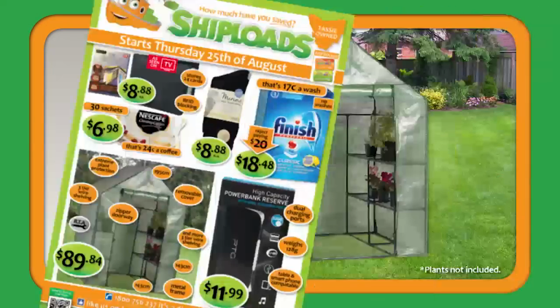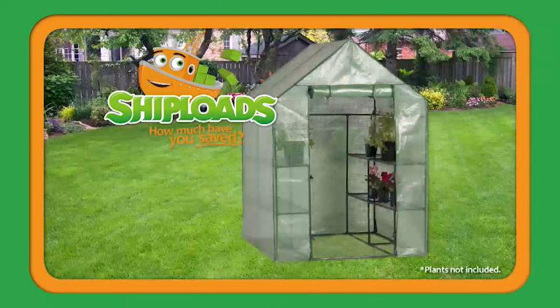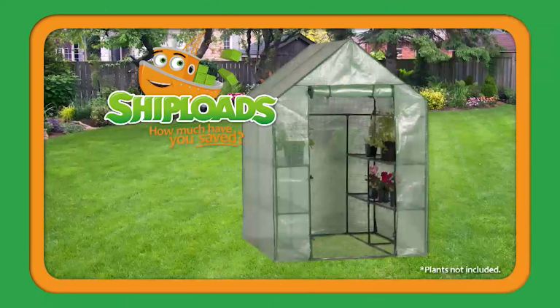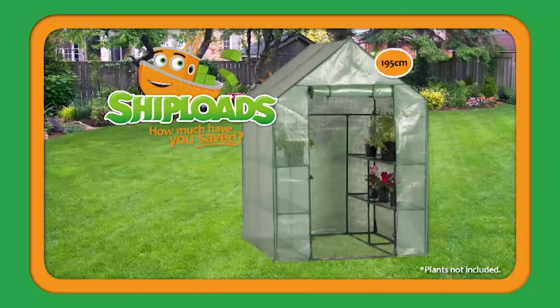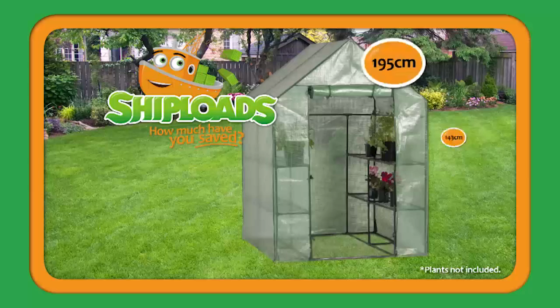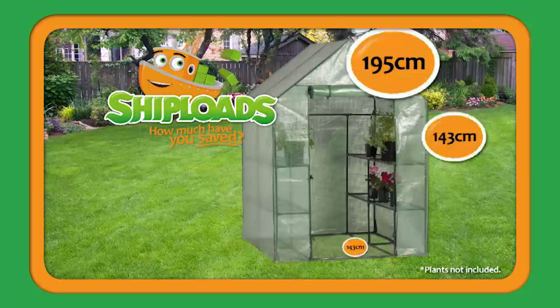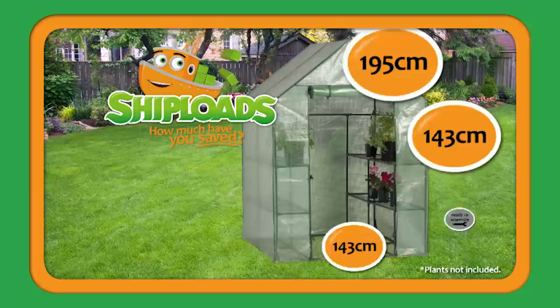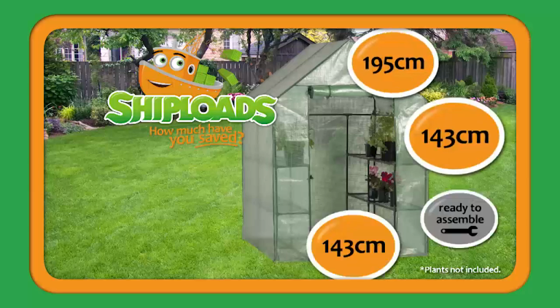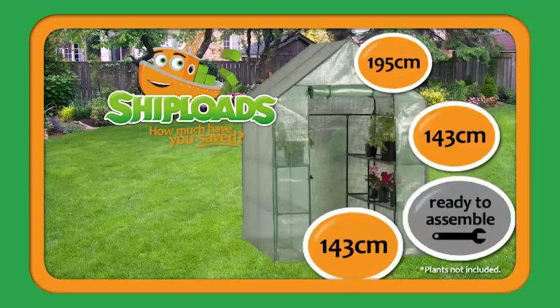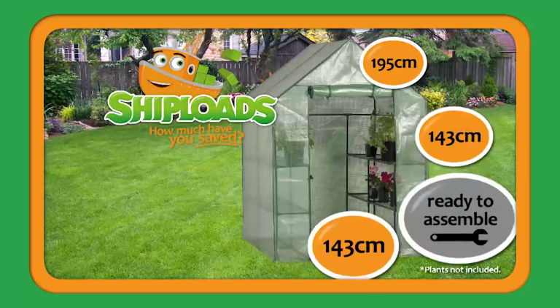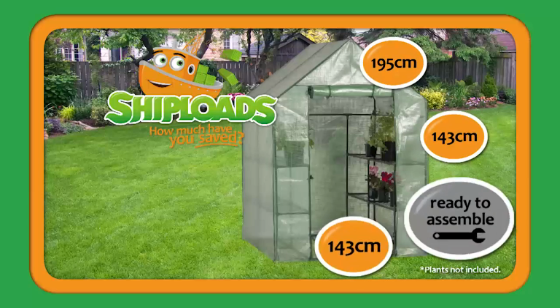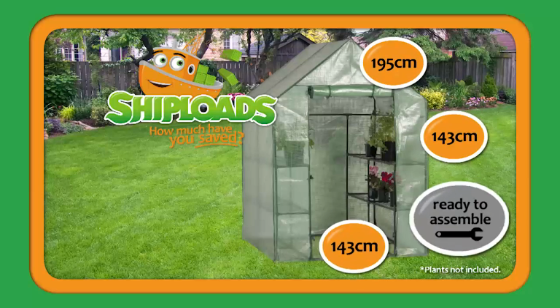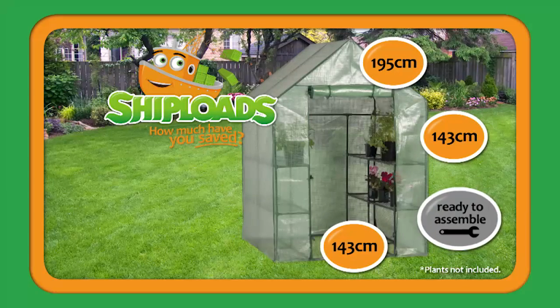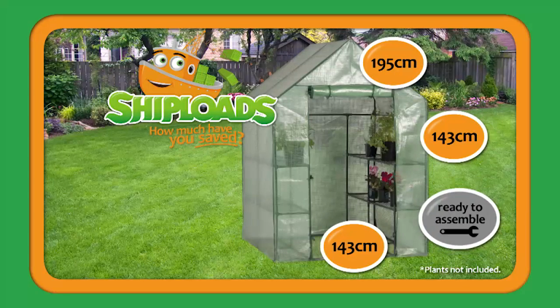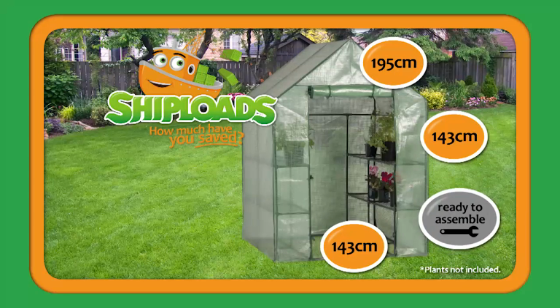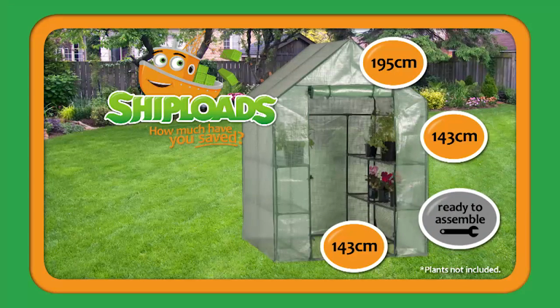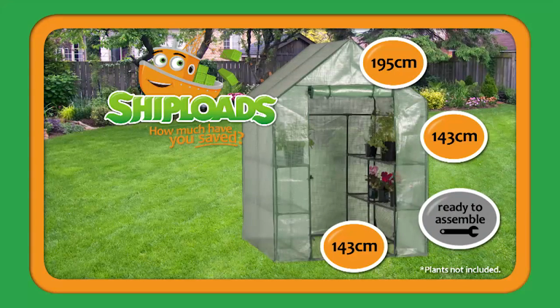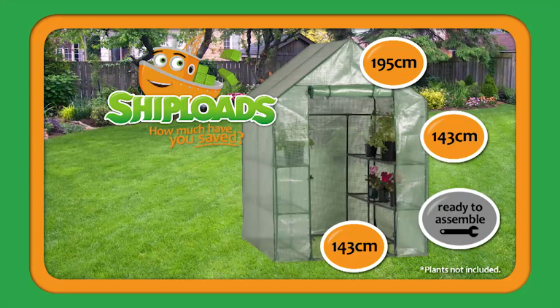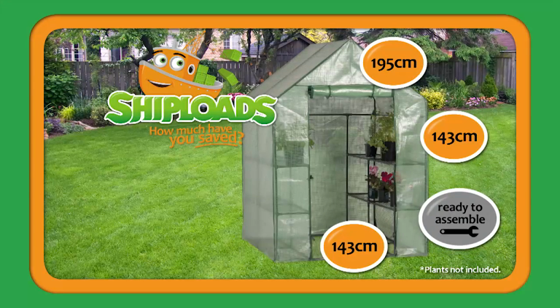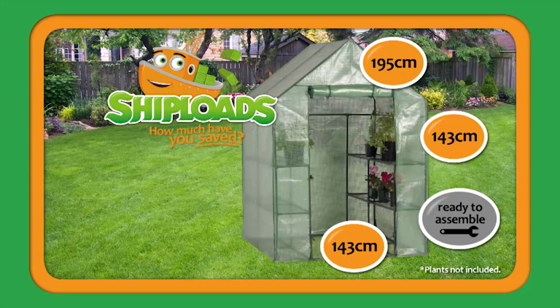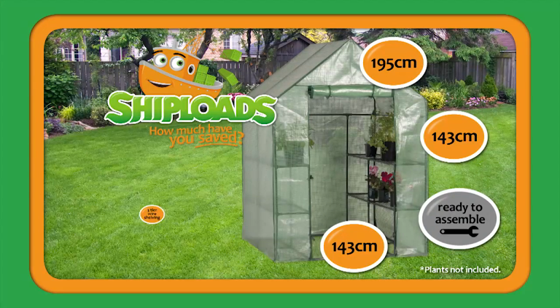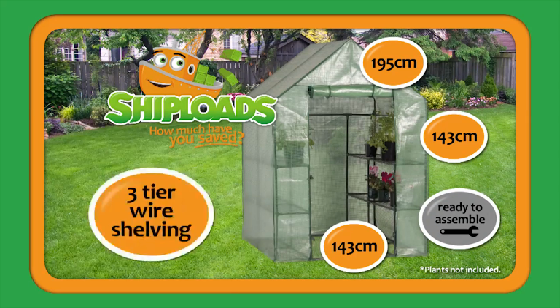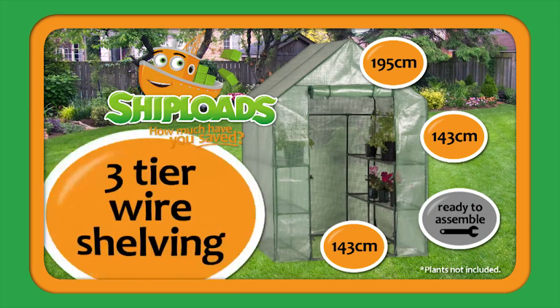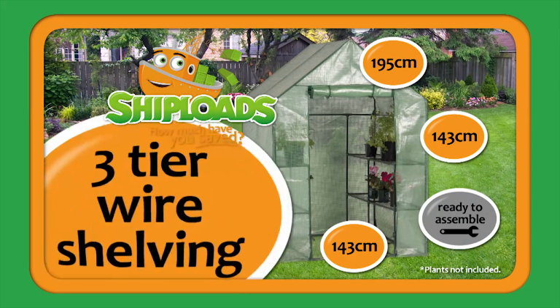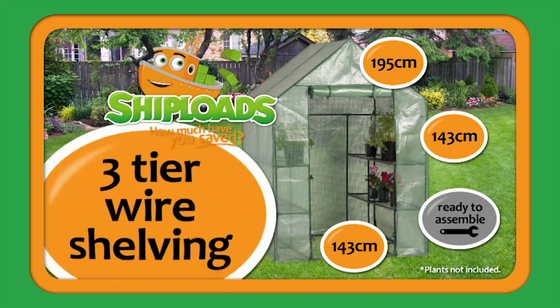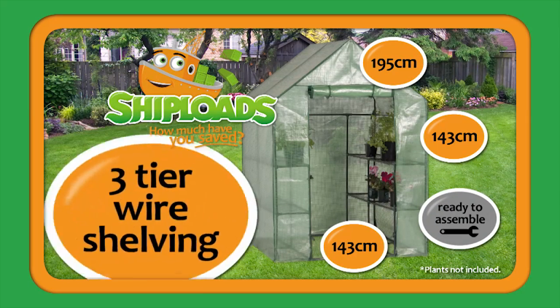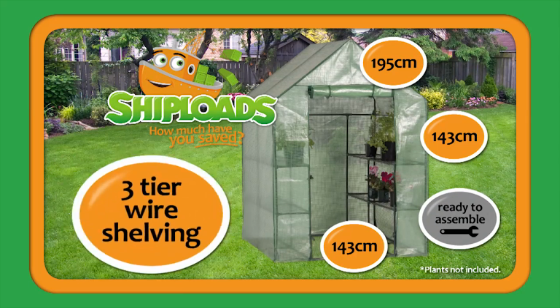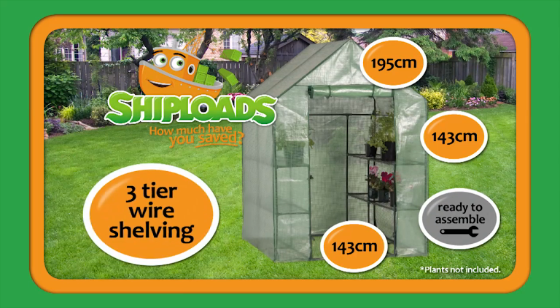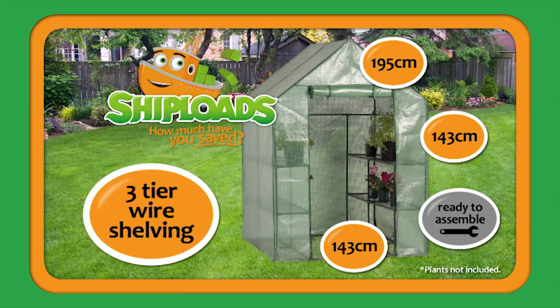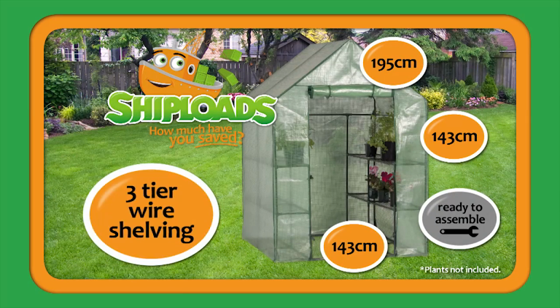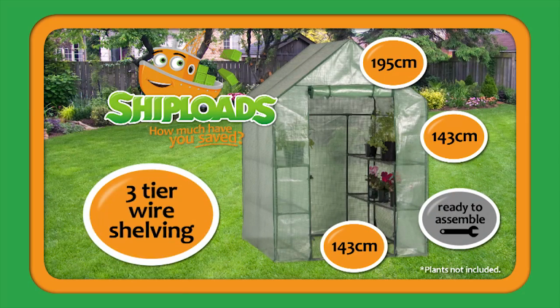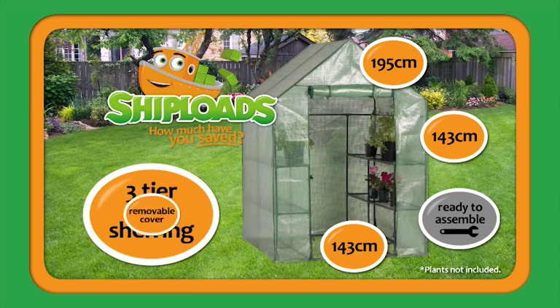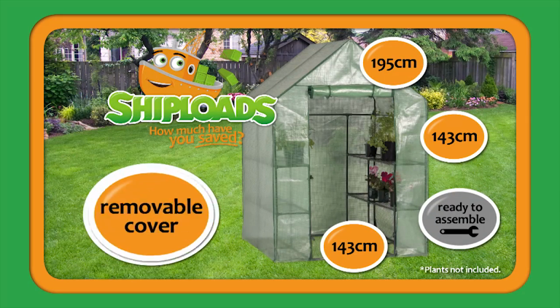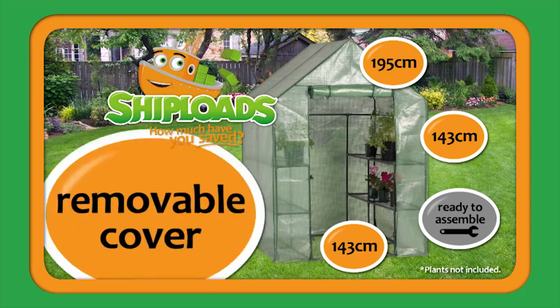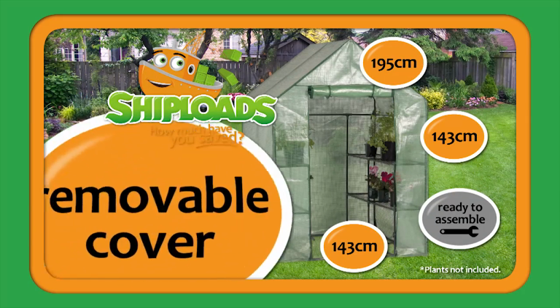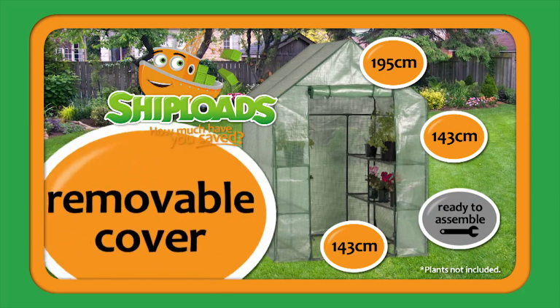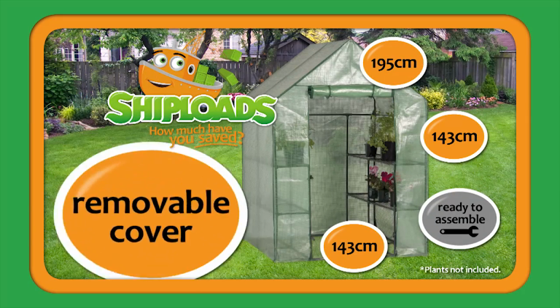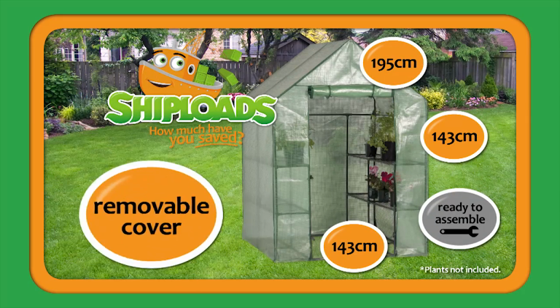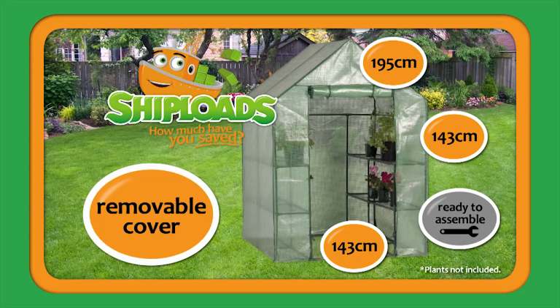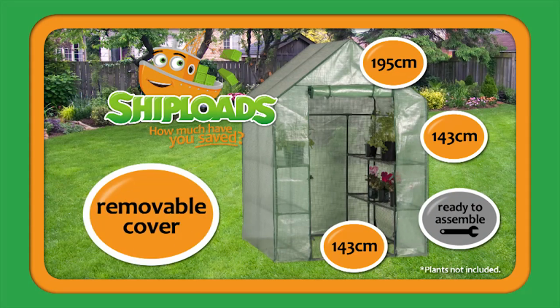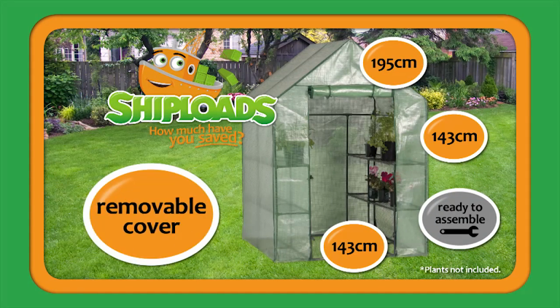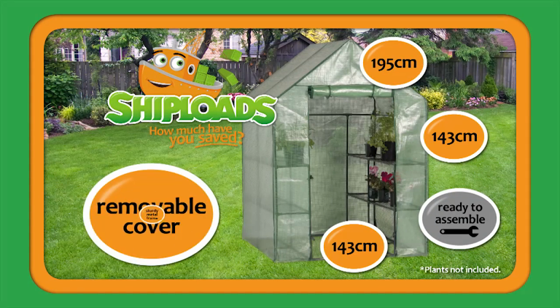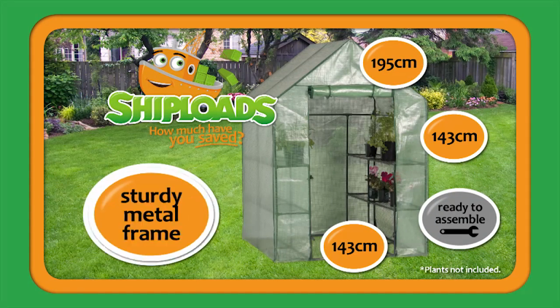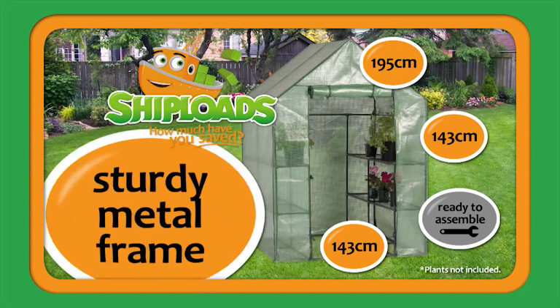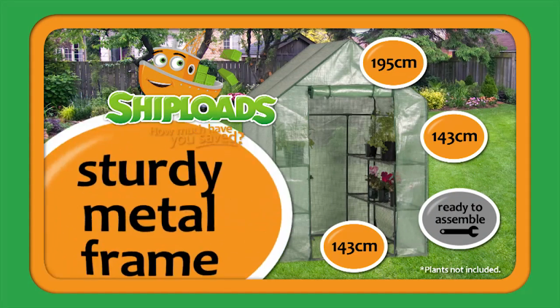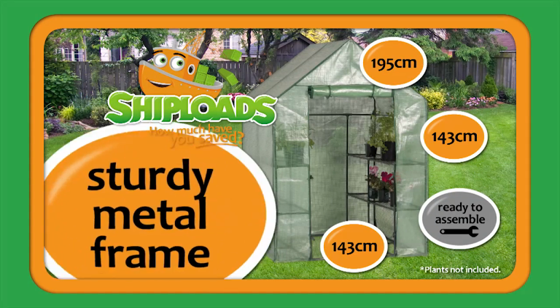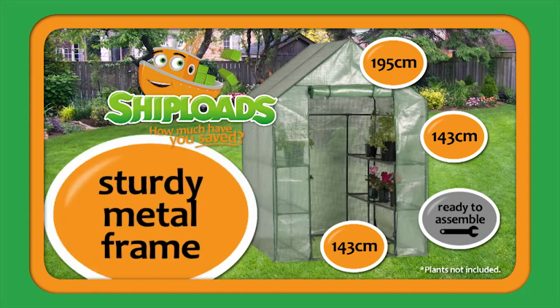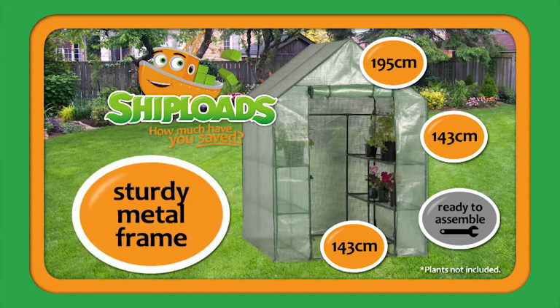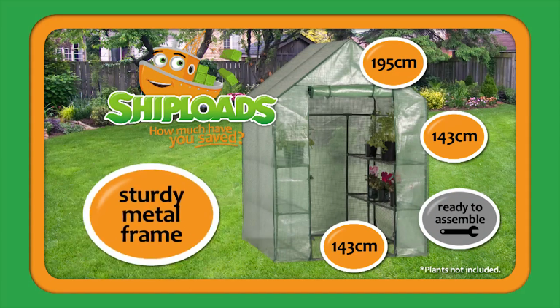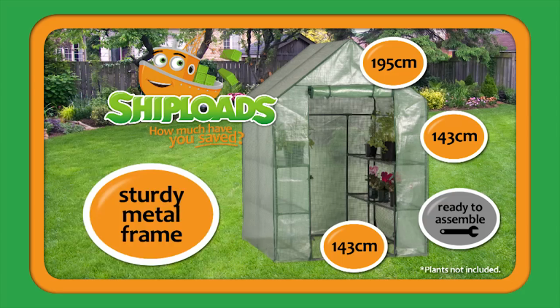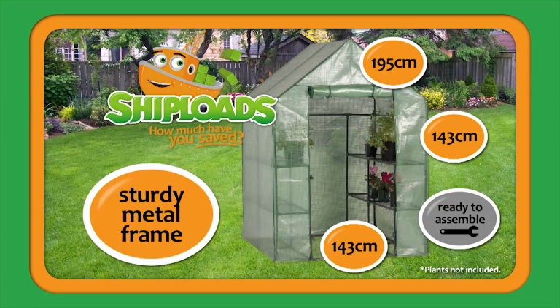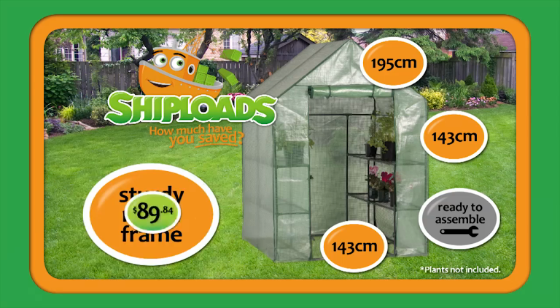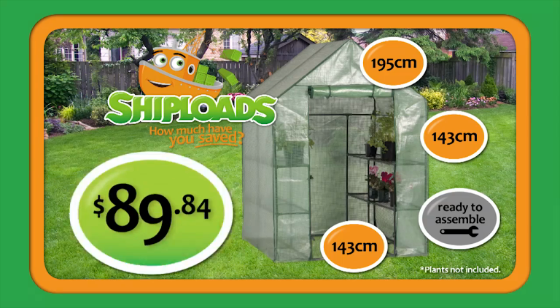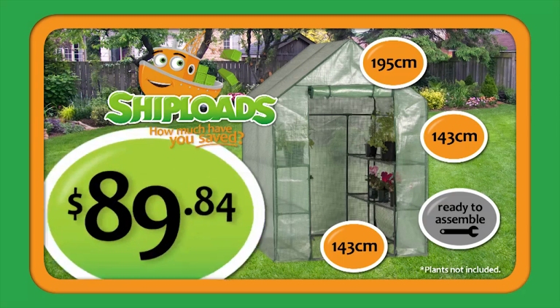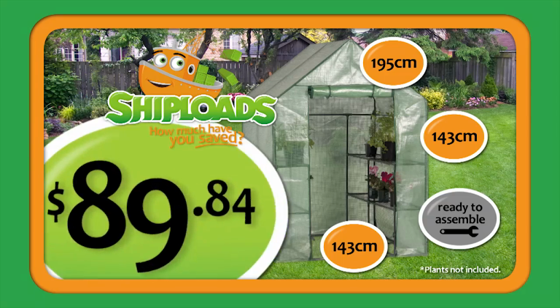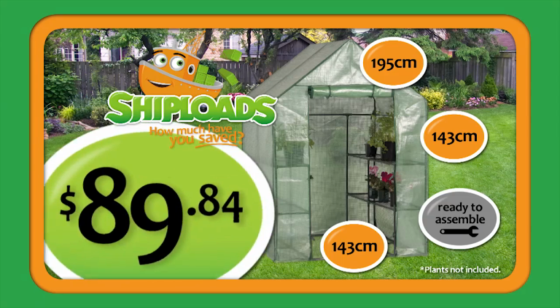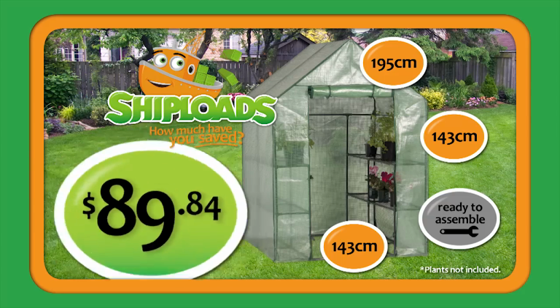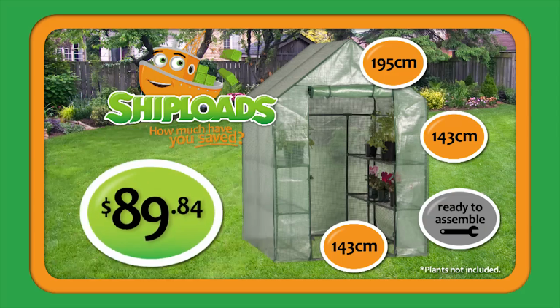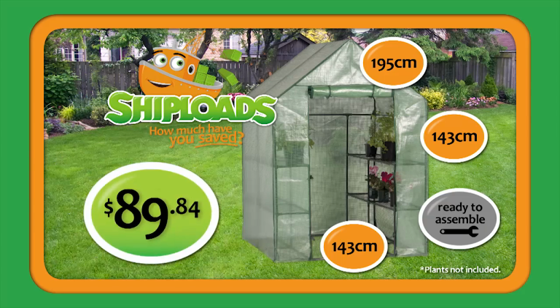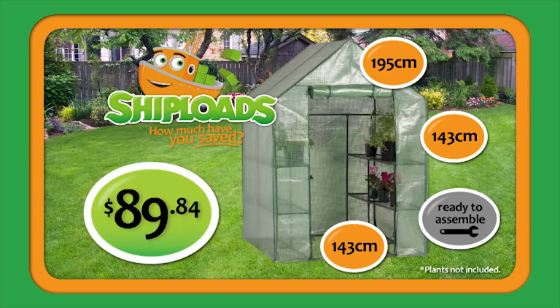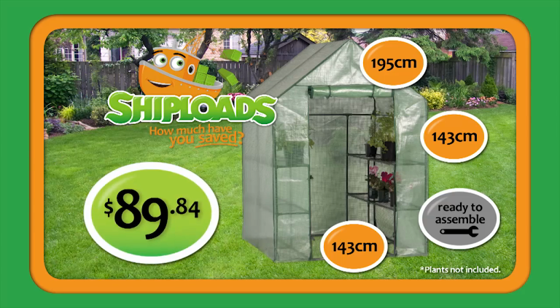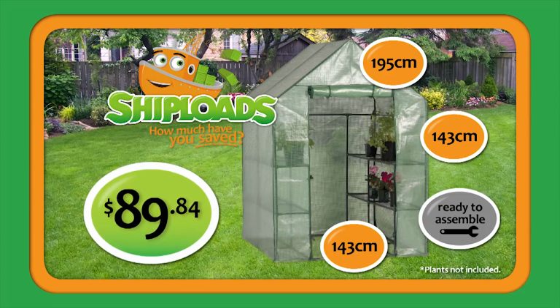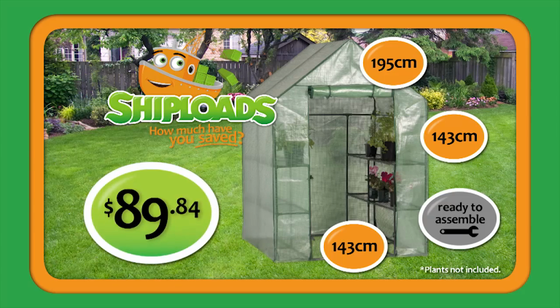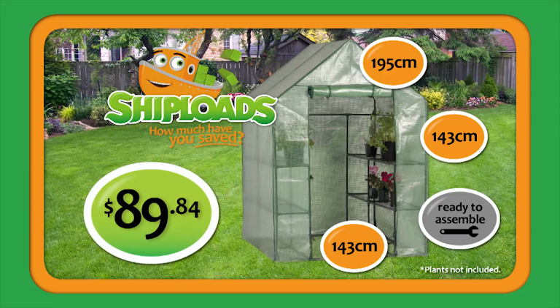Get the jump on spring with this extreme hot house, complete with three-tier wire shelving, removable cover and sturdy metal frame, $89.84.